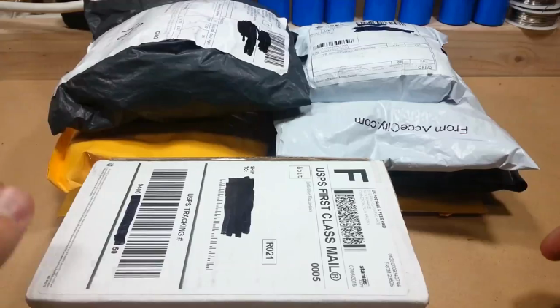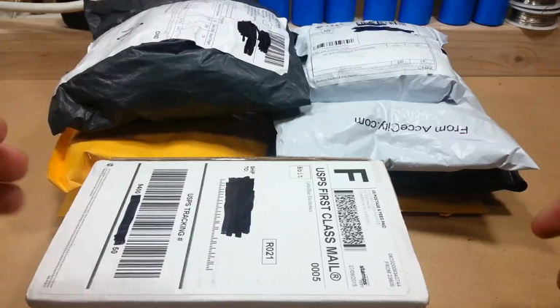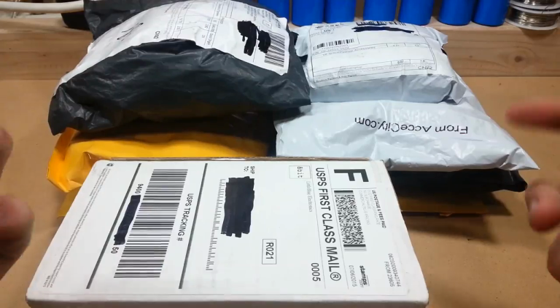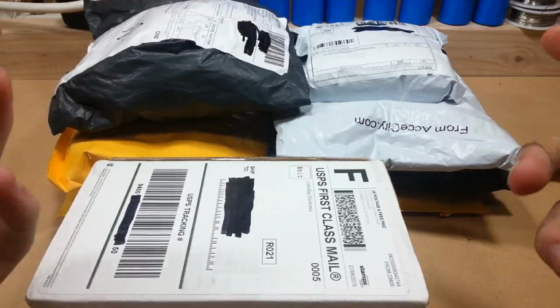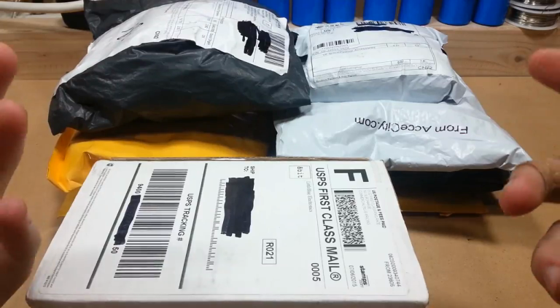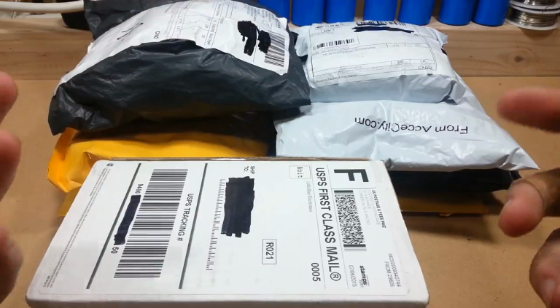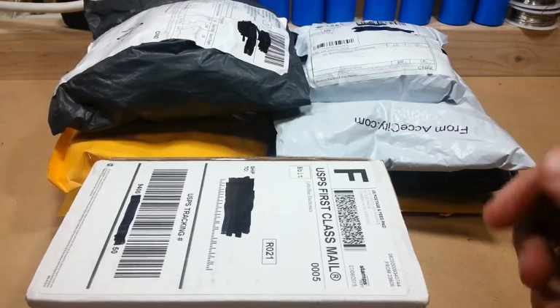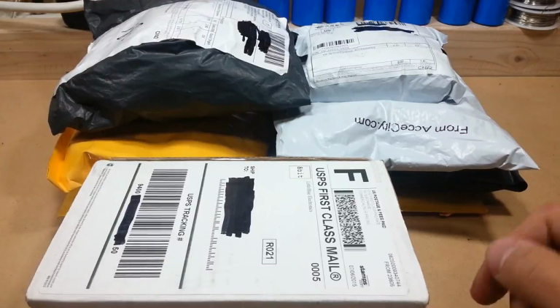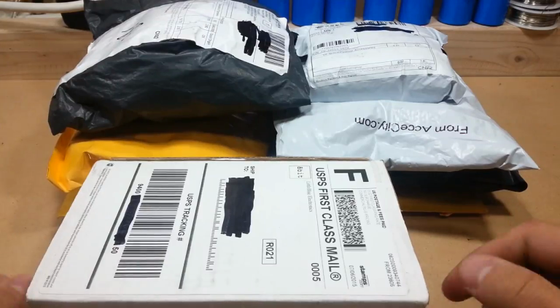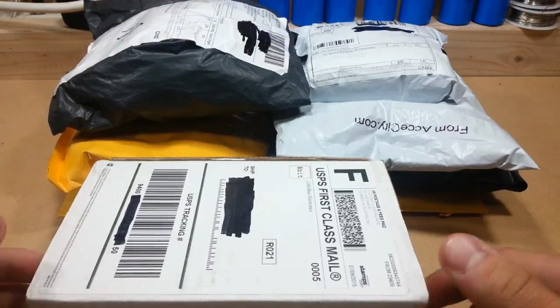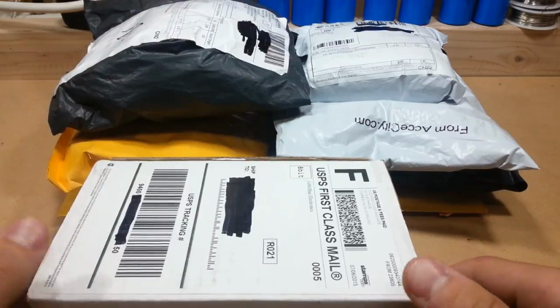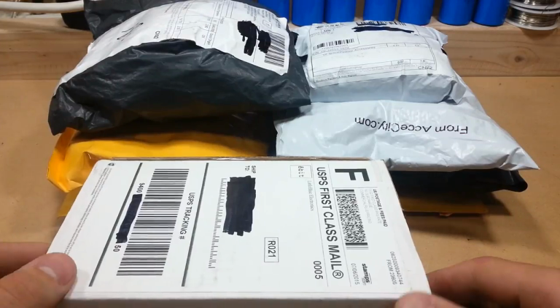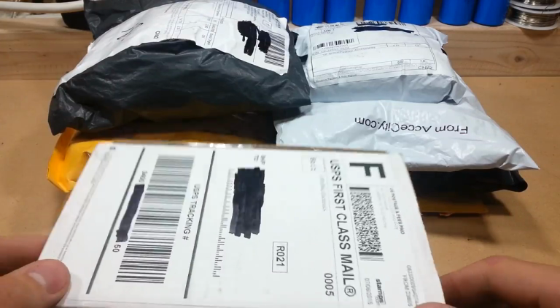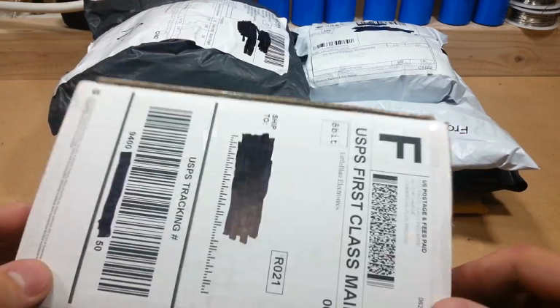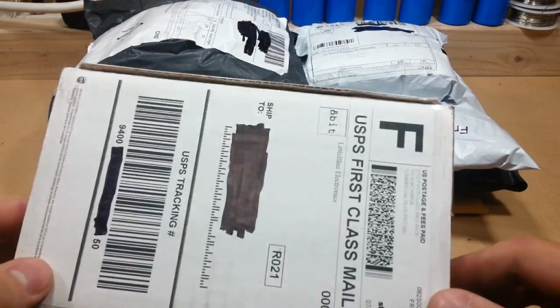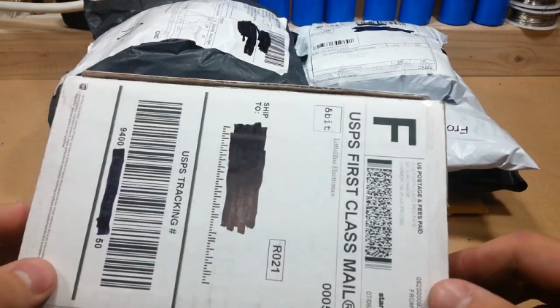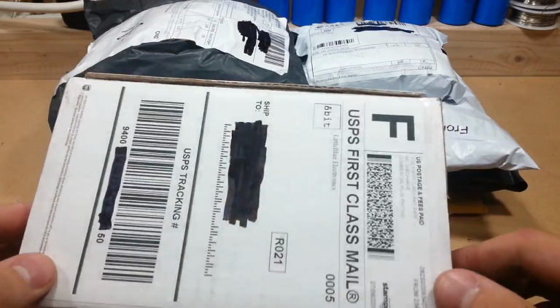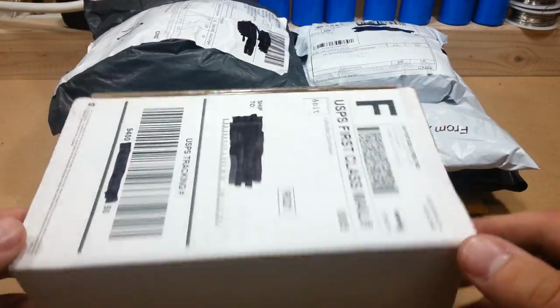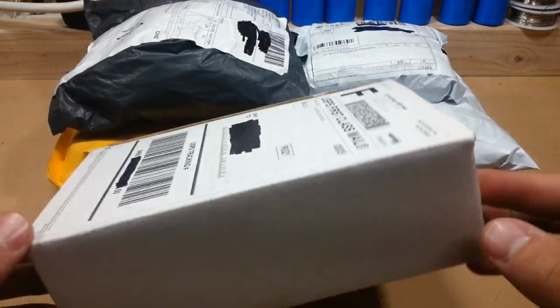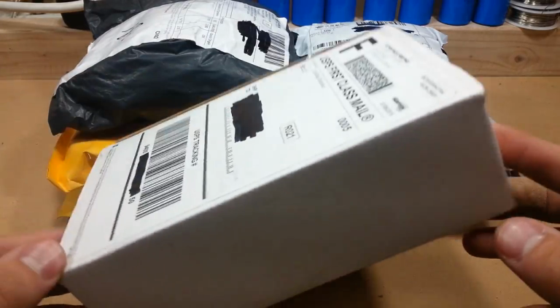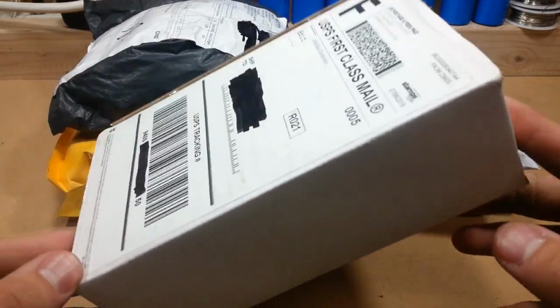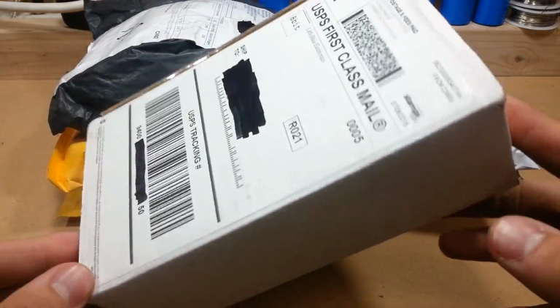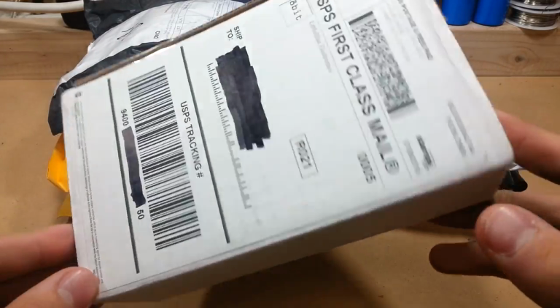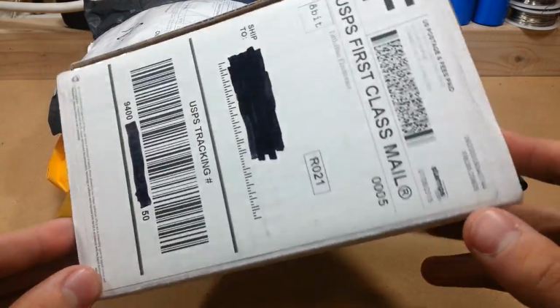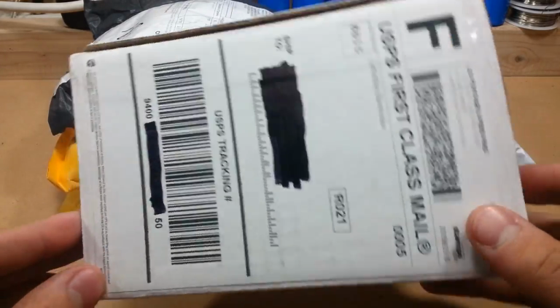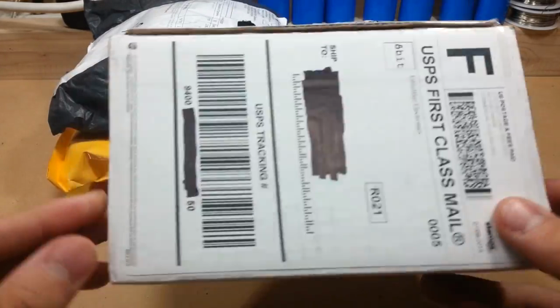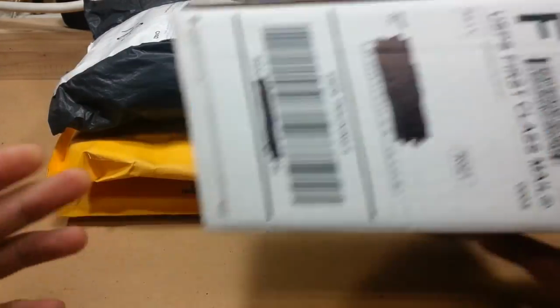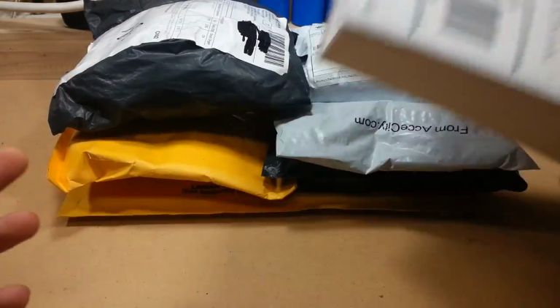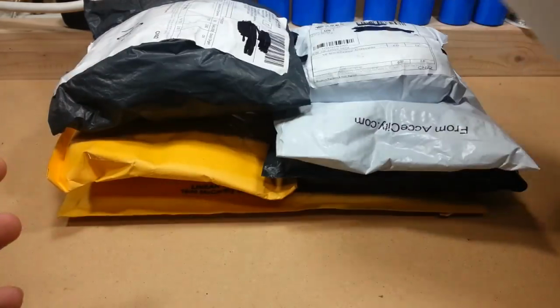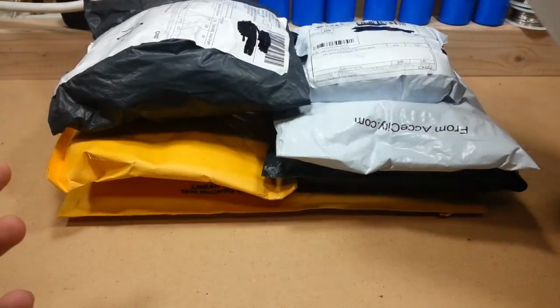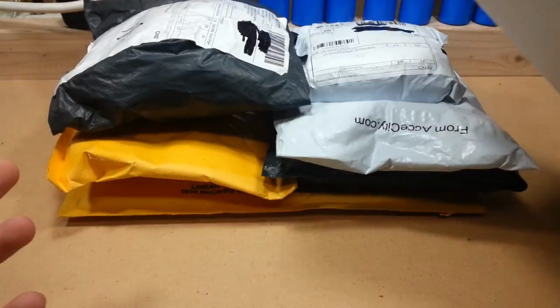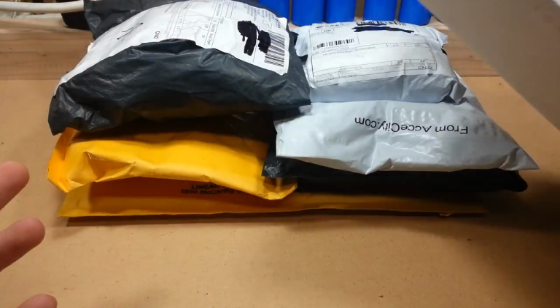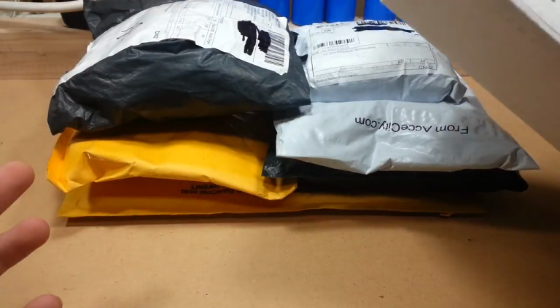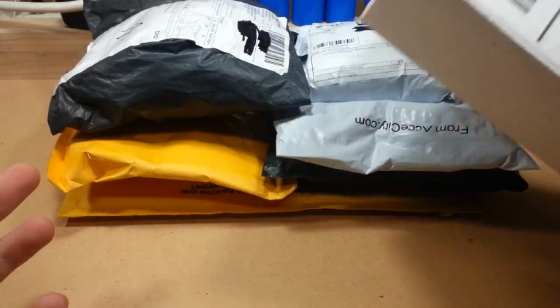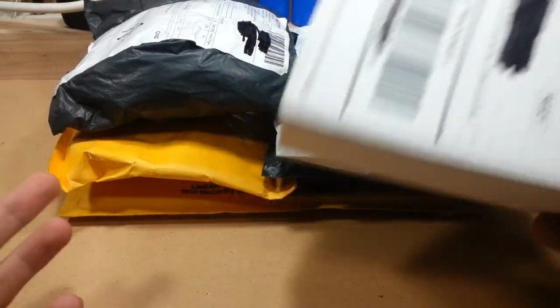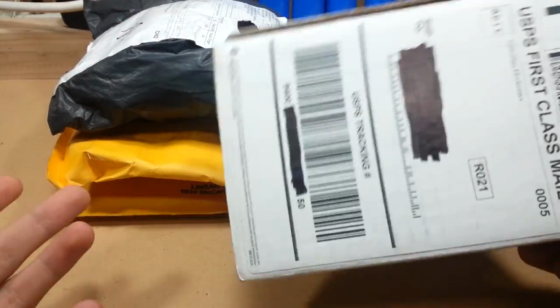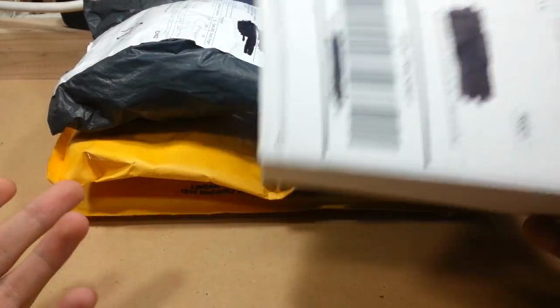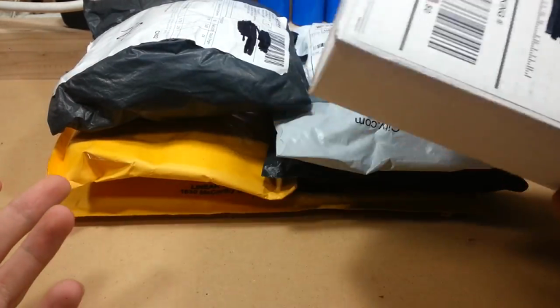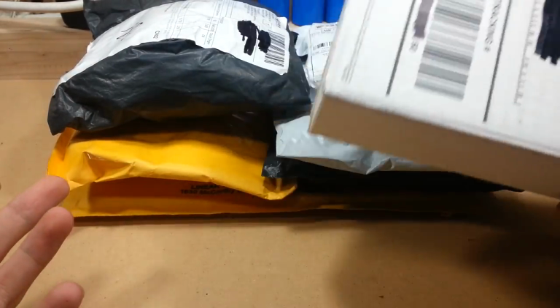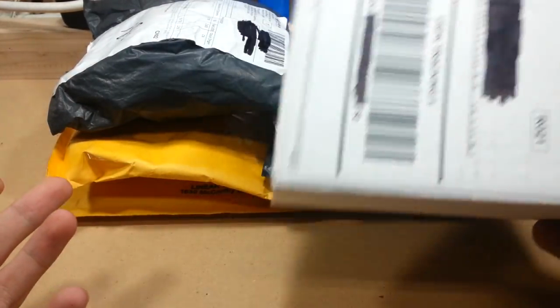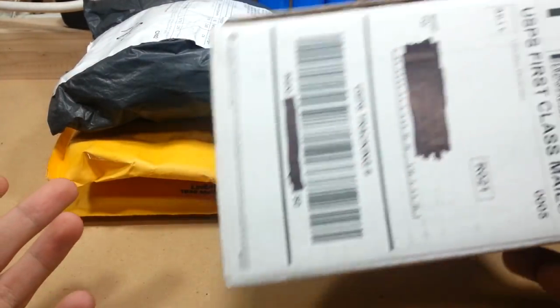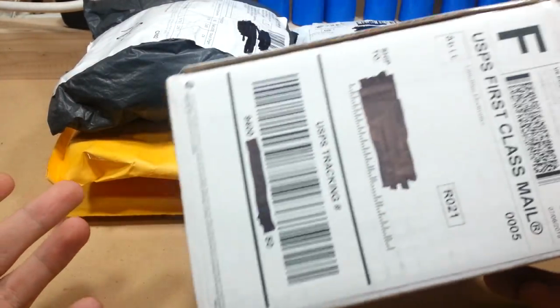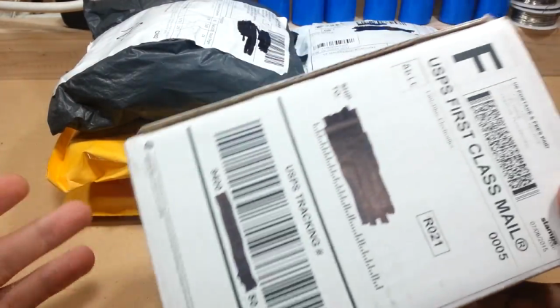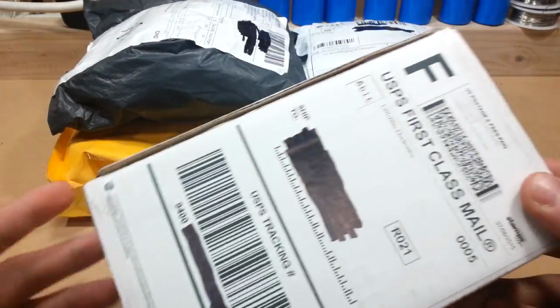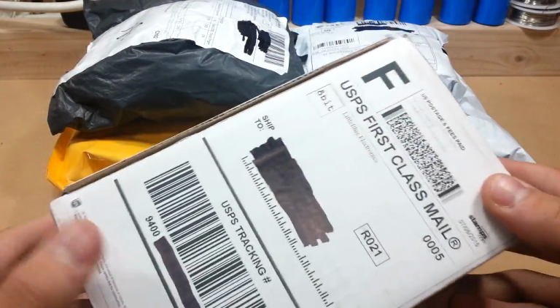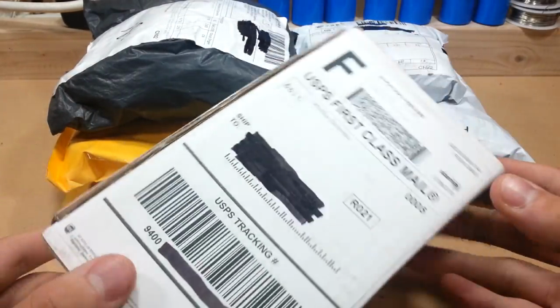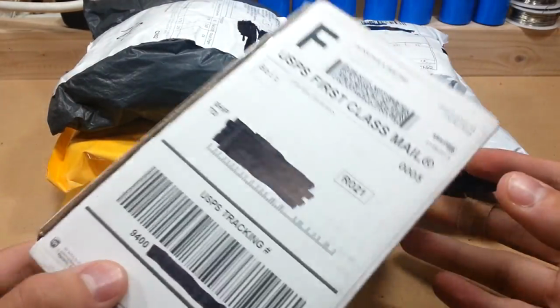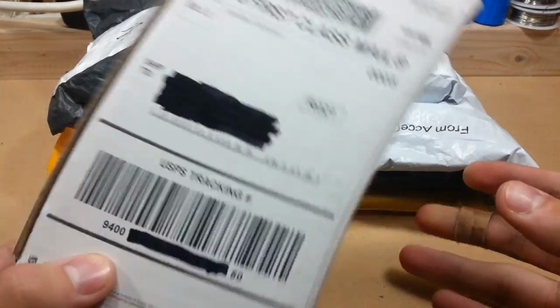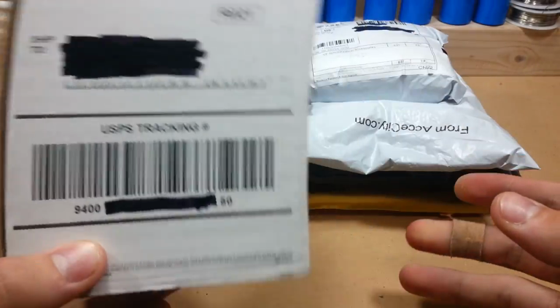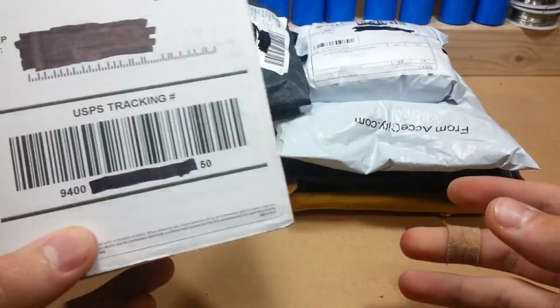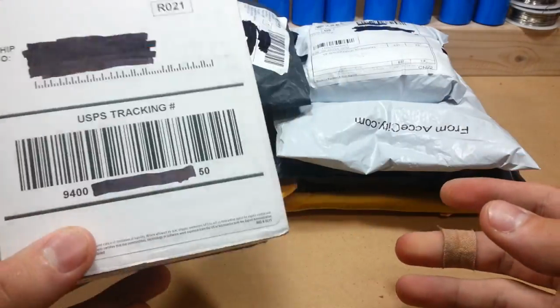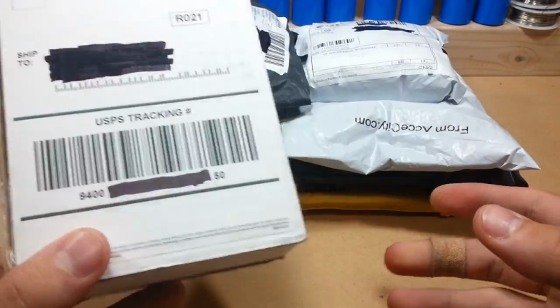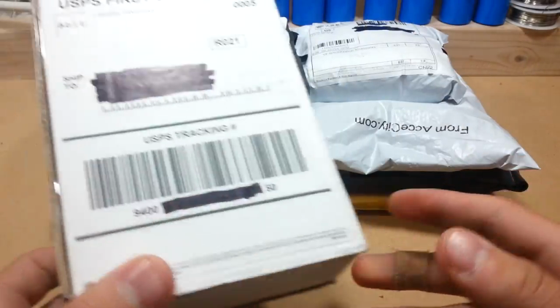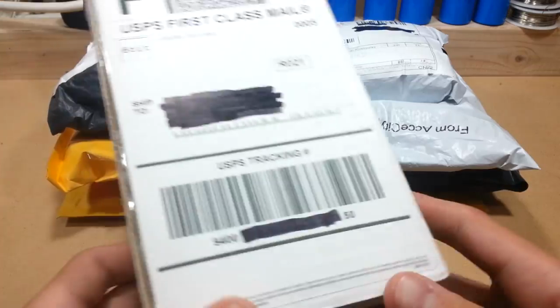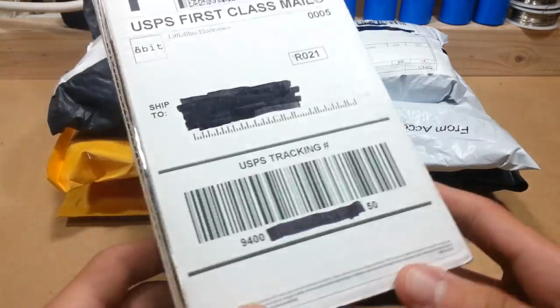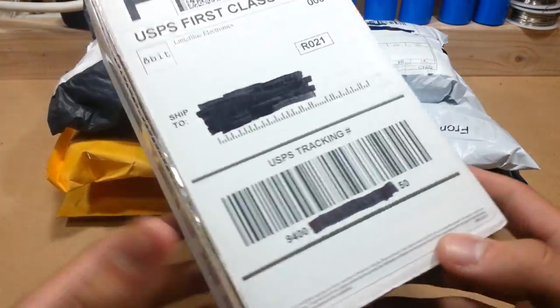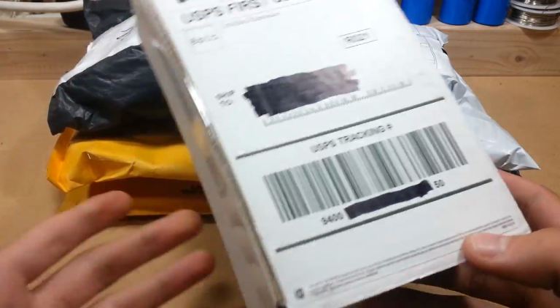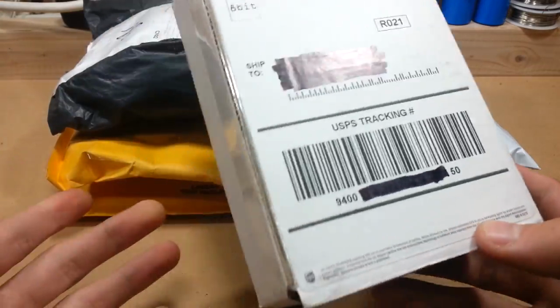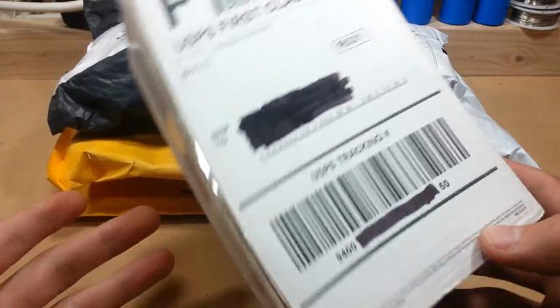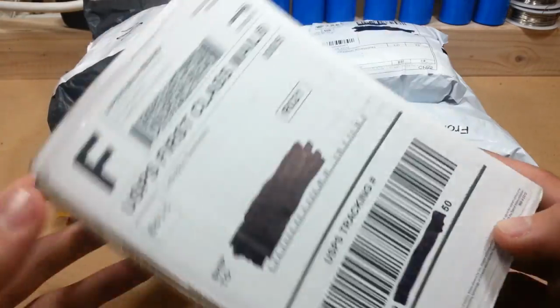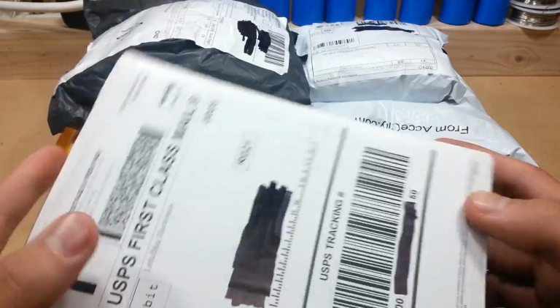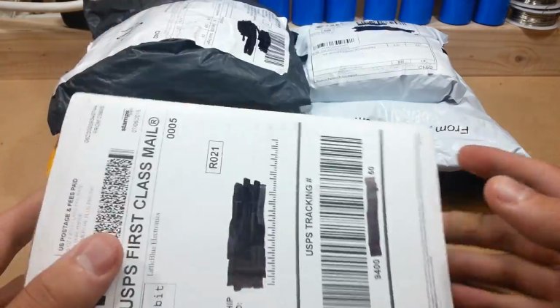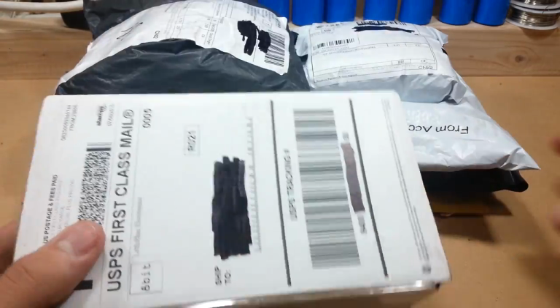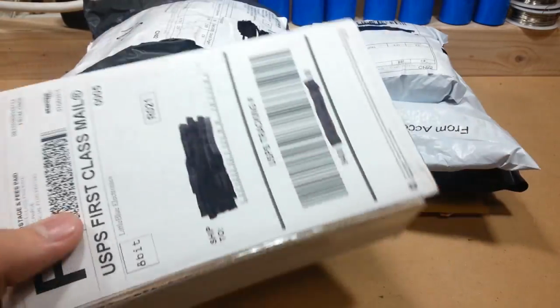Hey guys, time for my second mailbag. I just got a ton of boxes in the mail, so I thought let's open them.